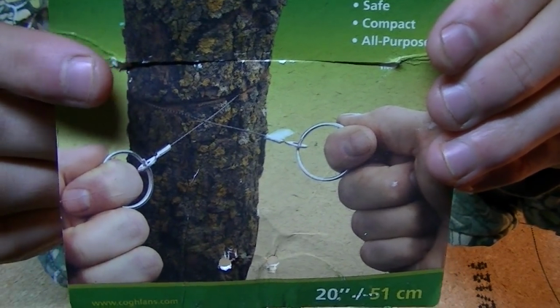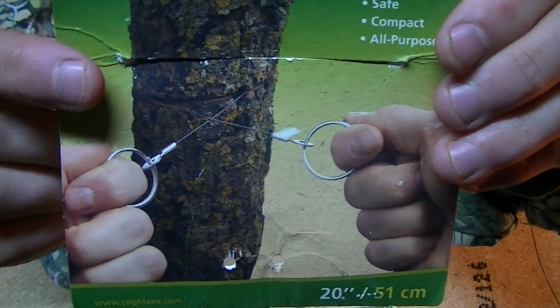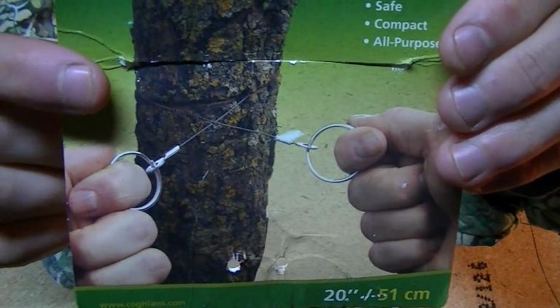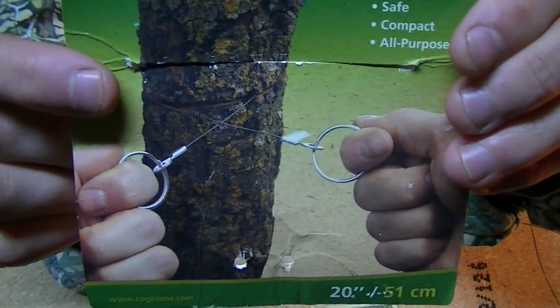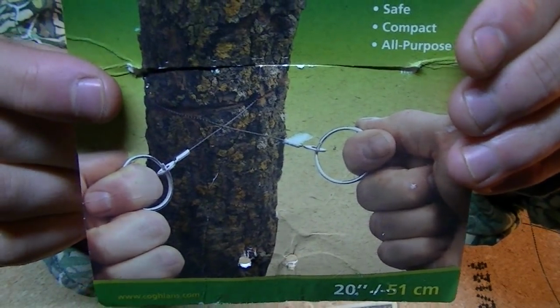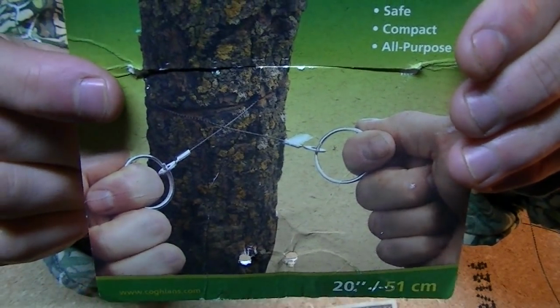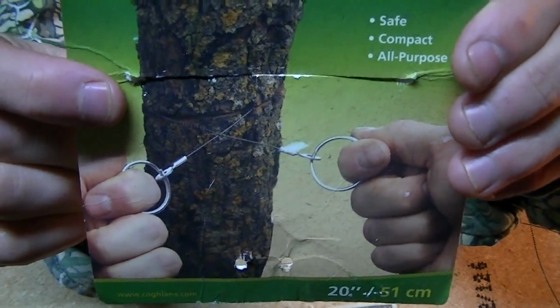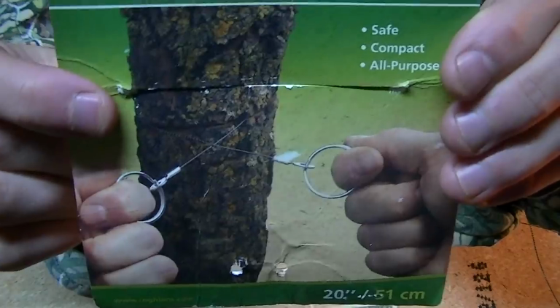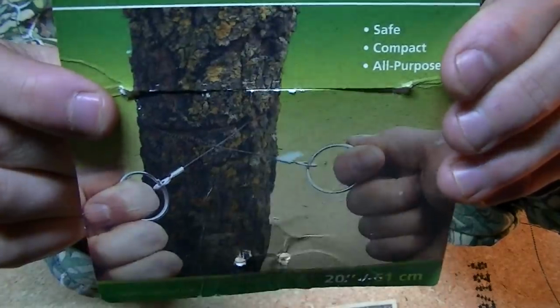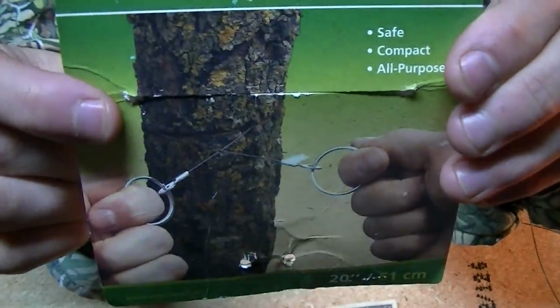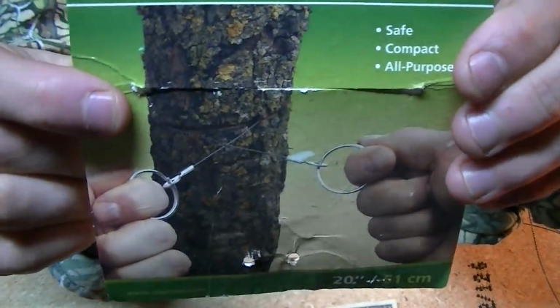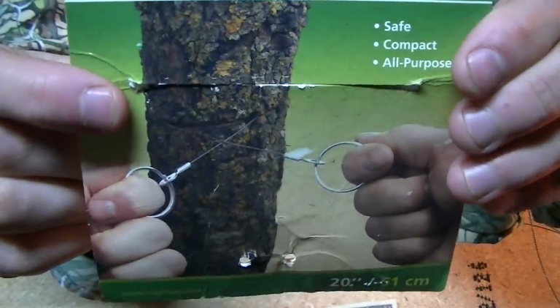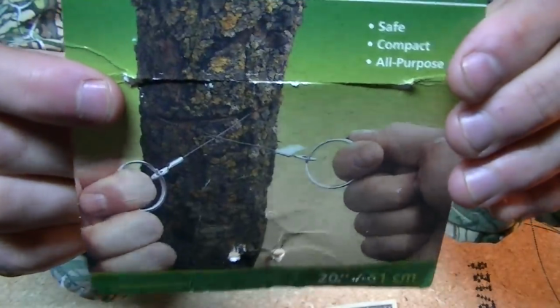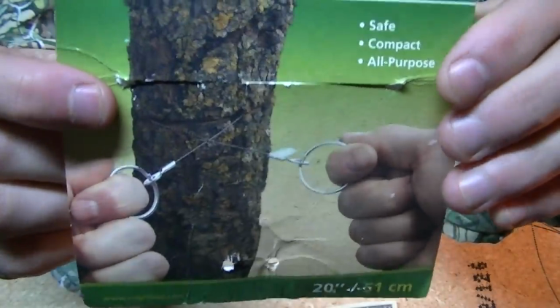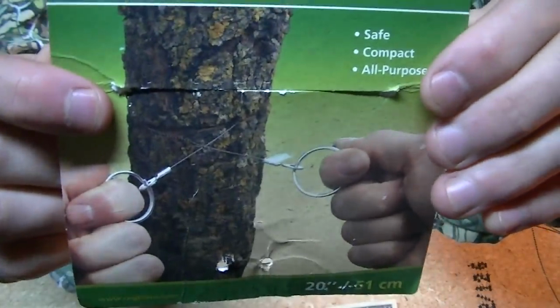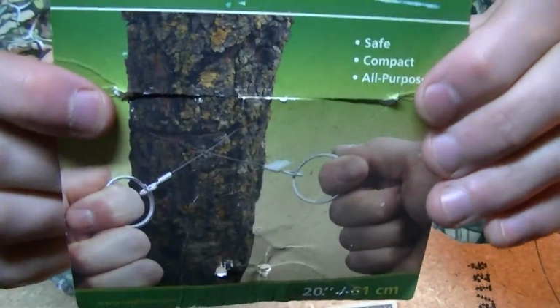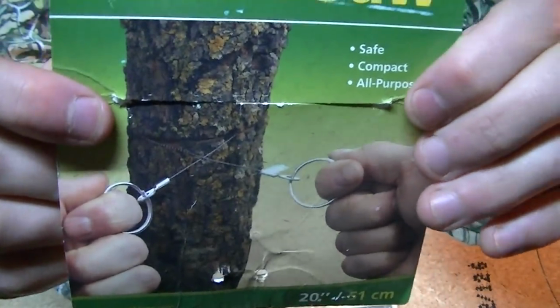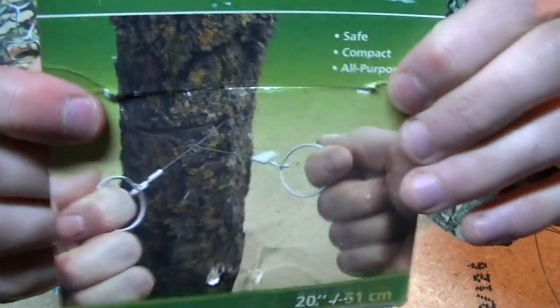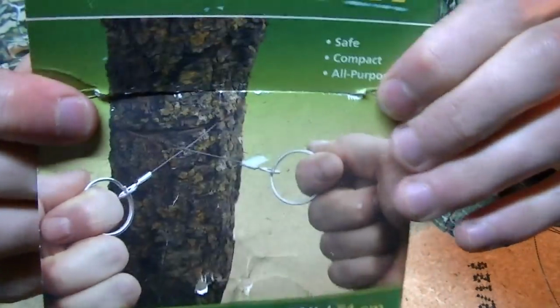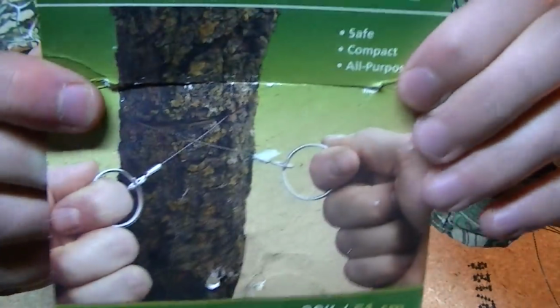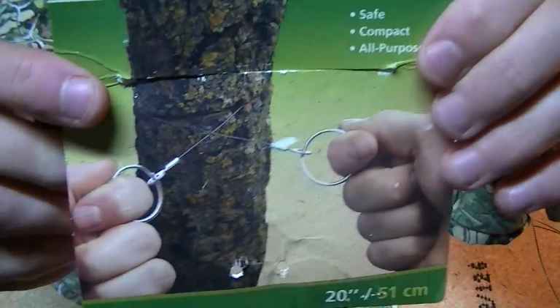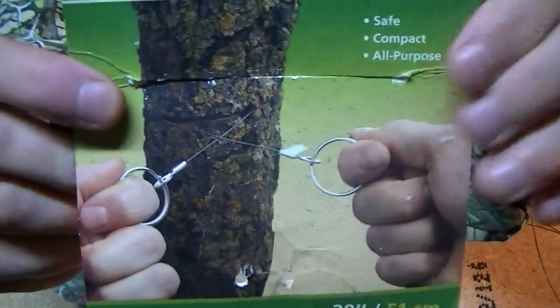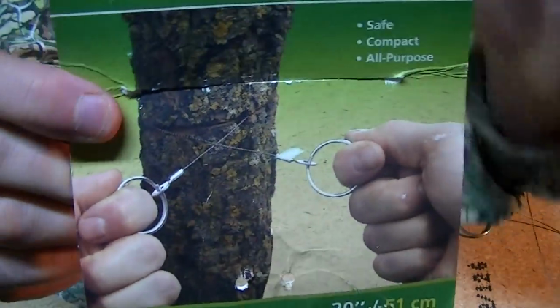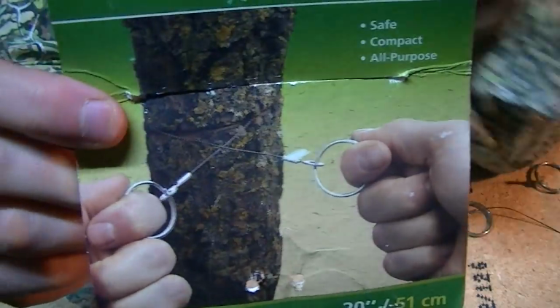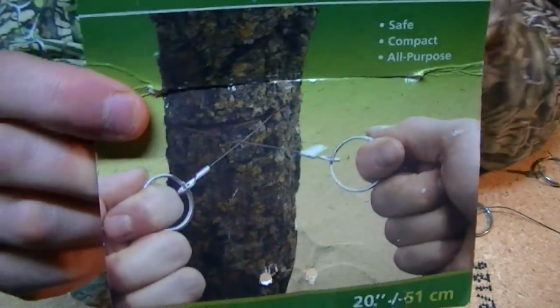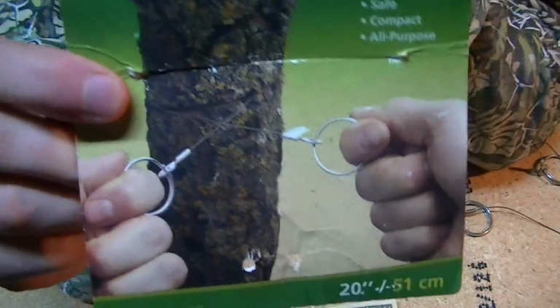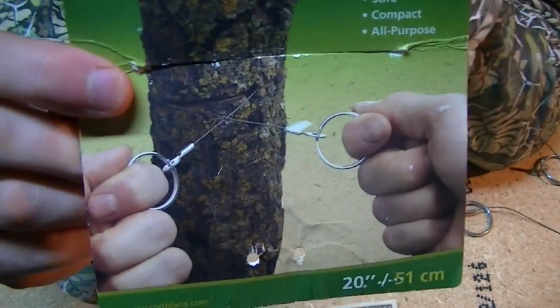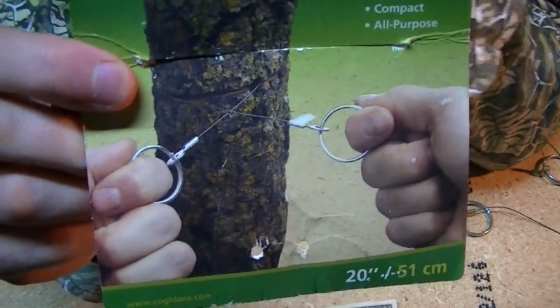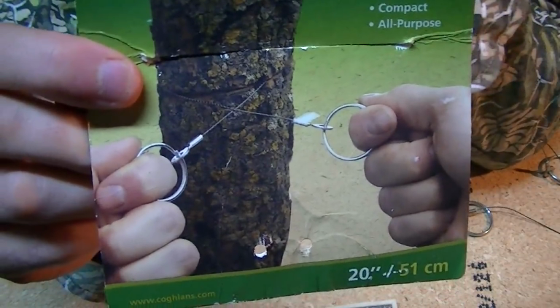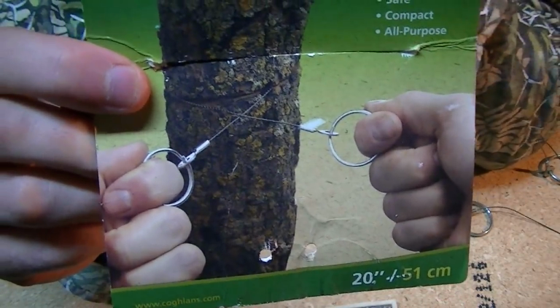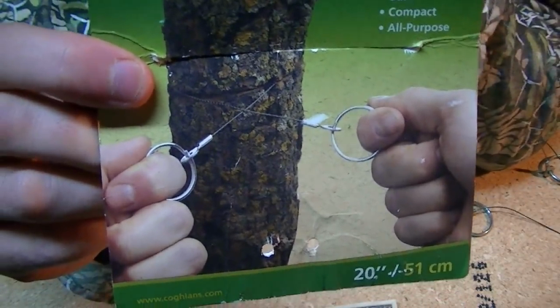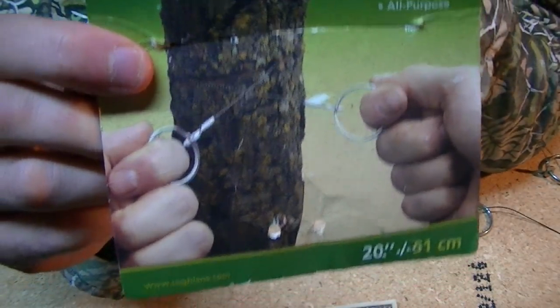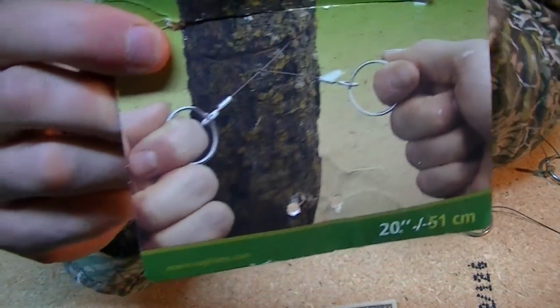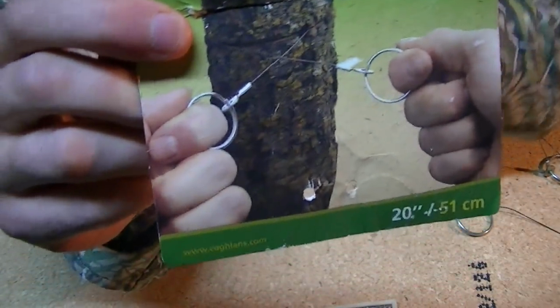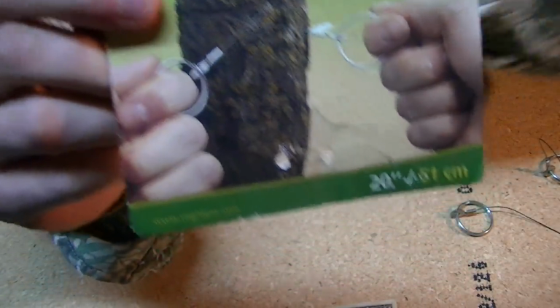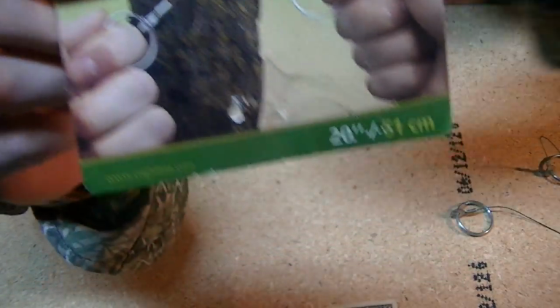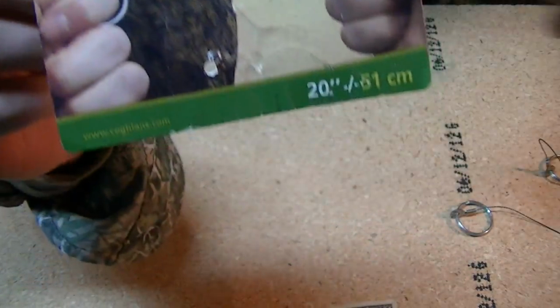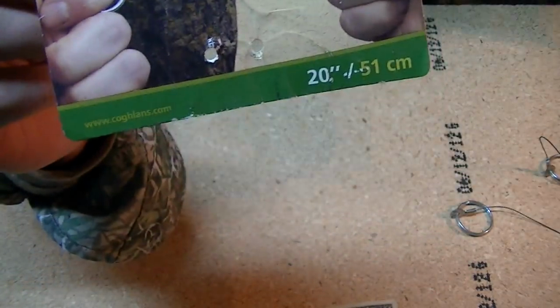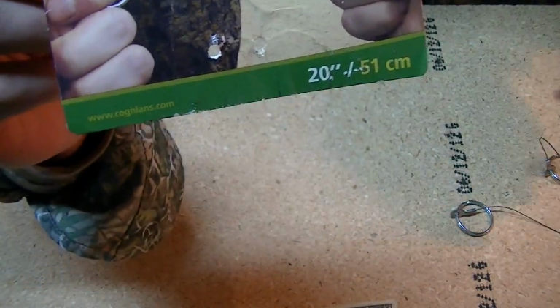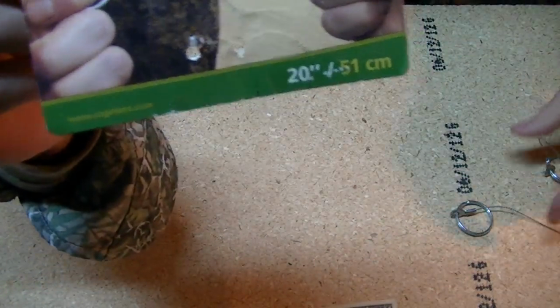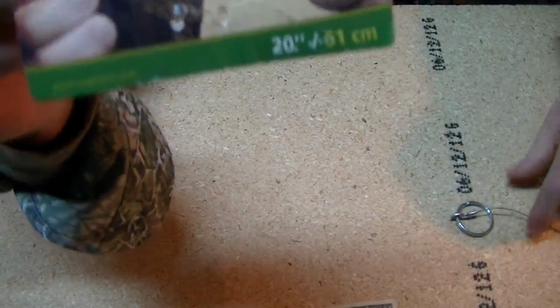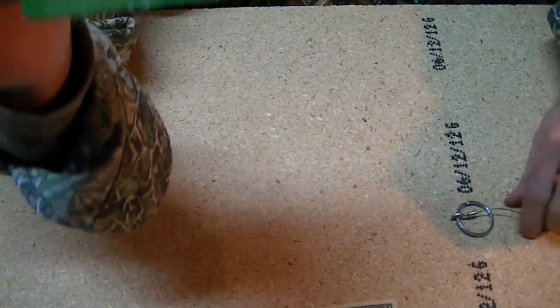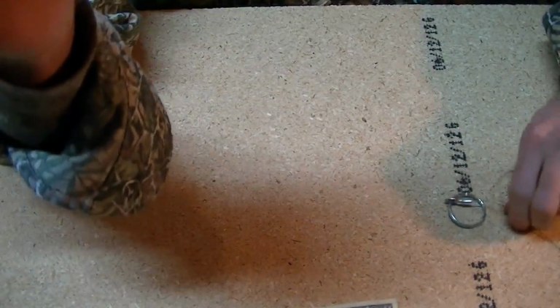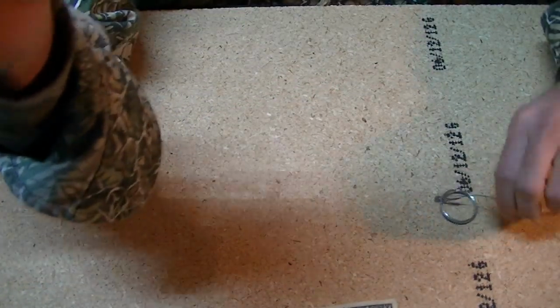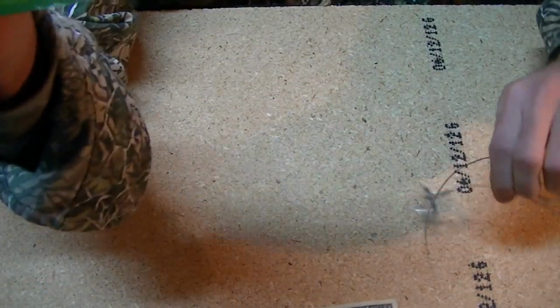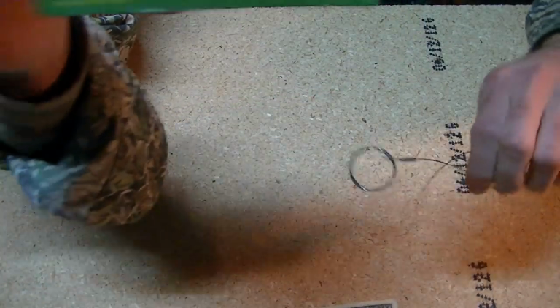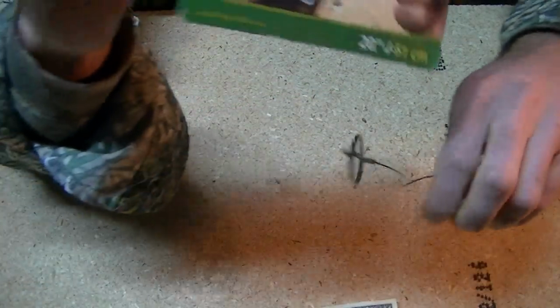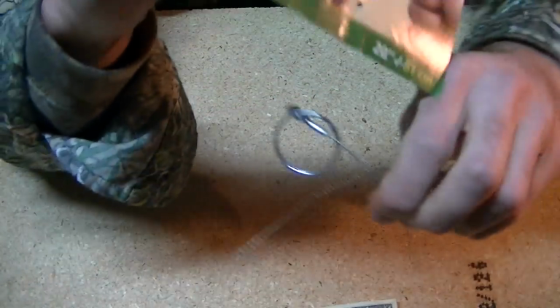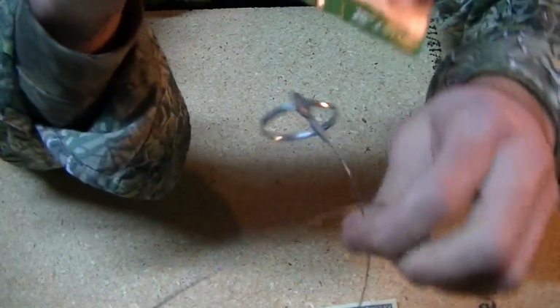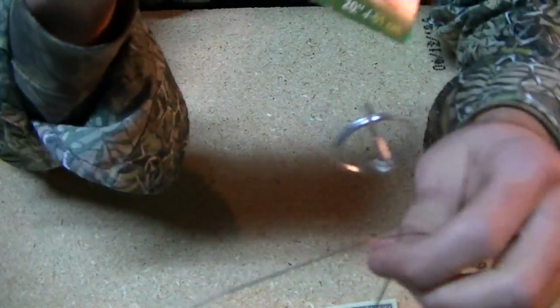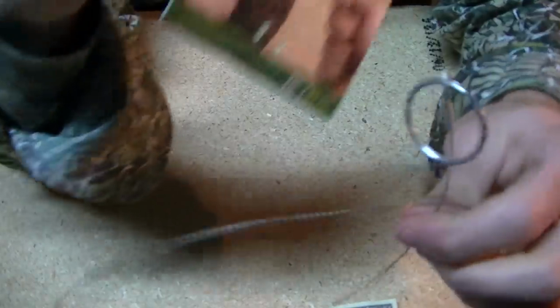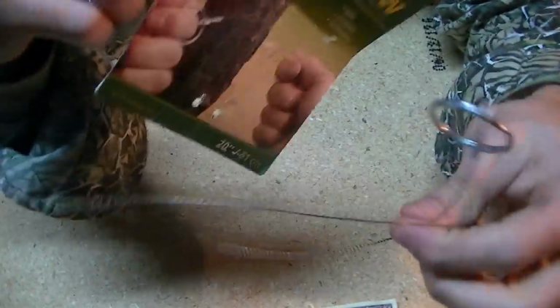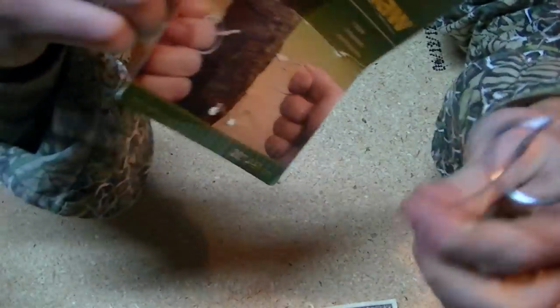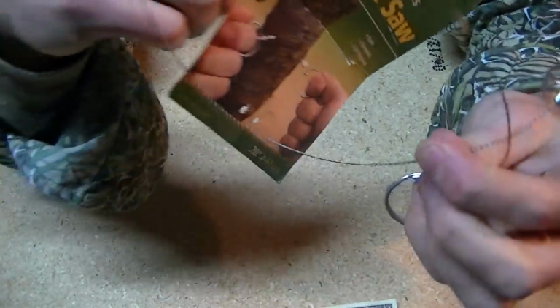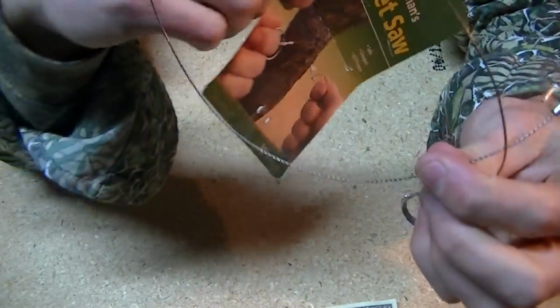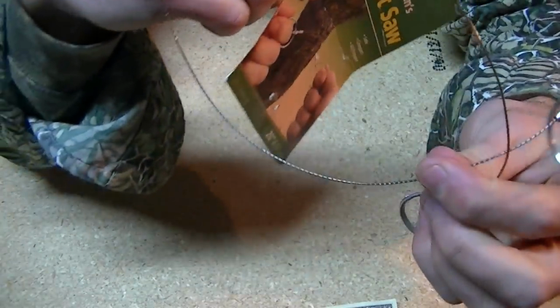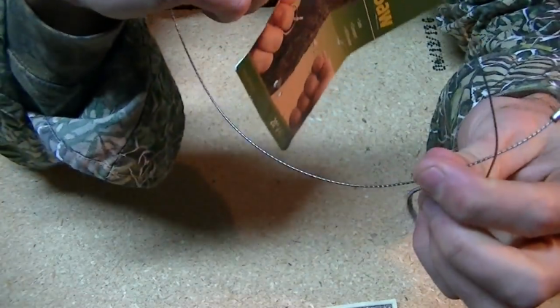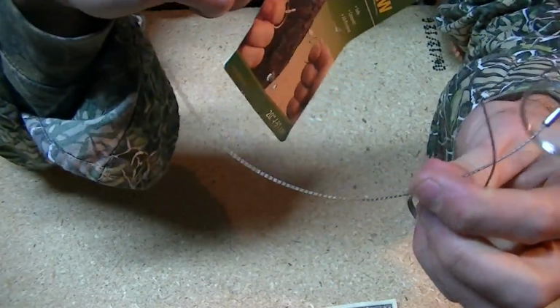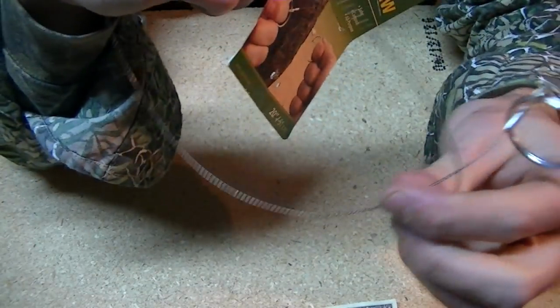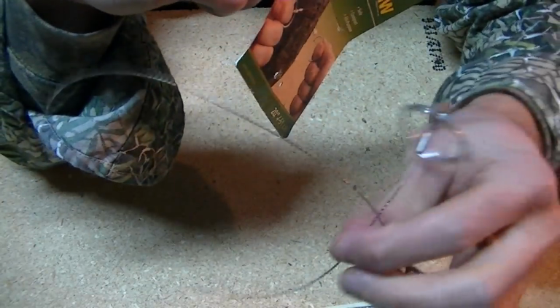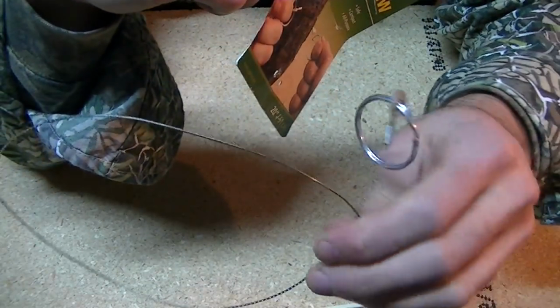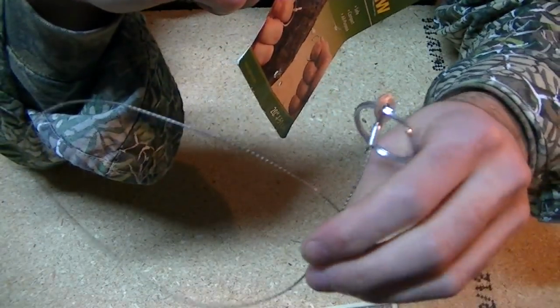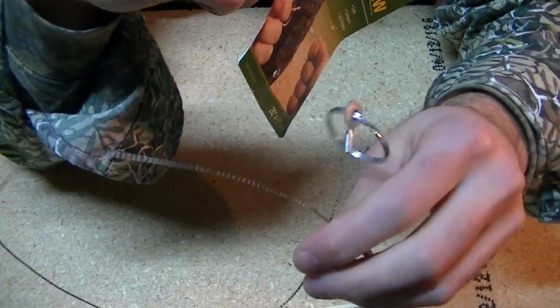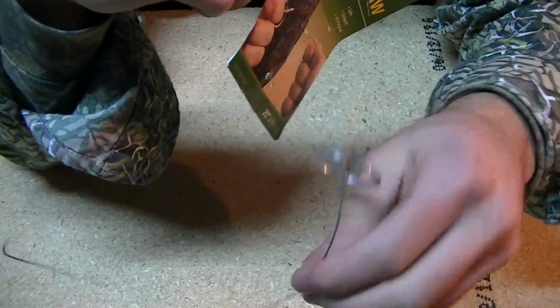The only negative is that you can't cut very large trees. I think it's an excellent survival tool because of its compact size — it's very tiny.